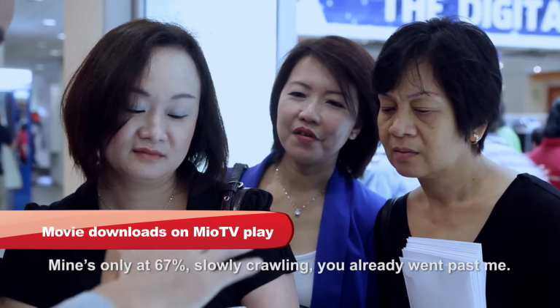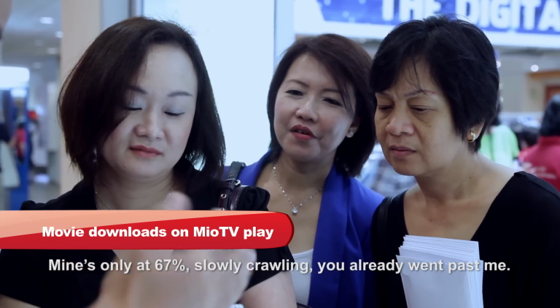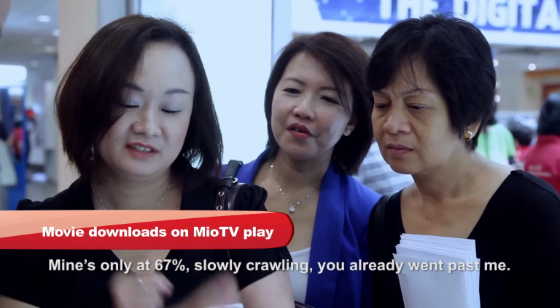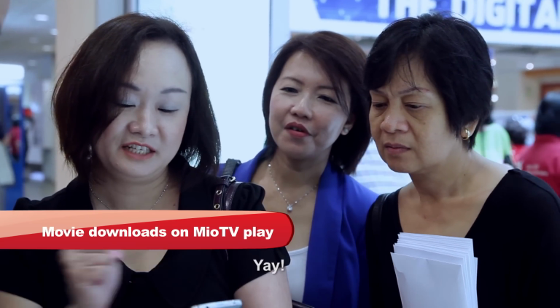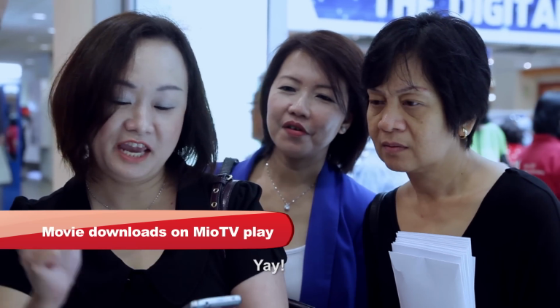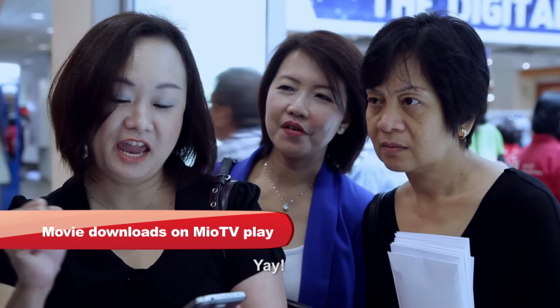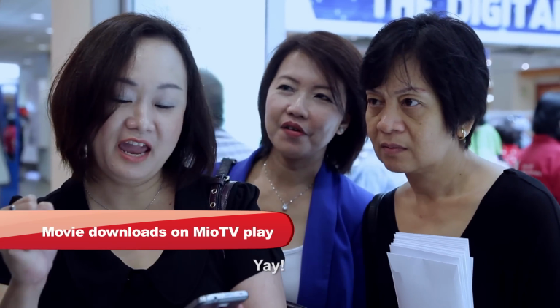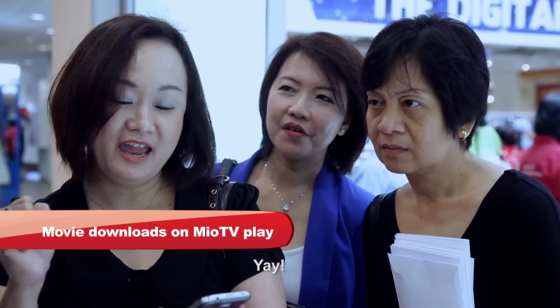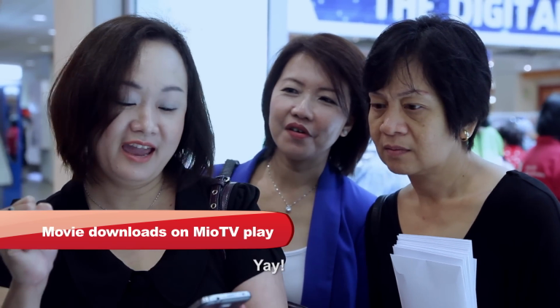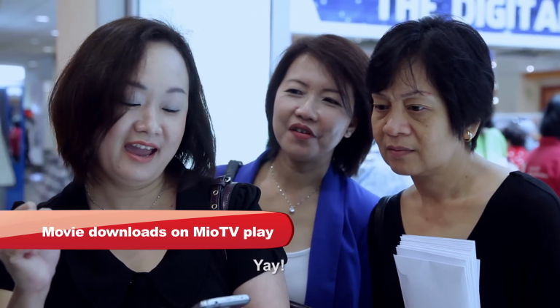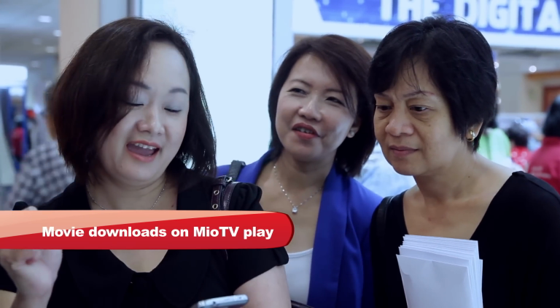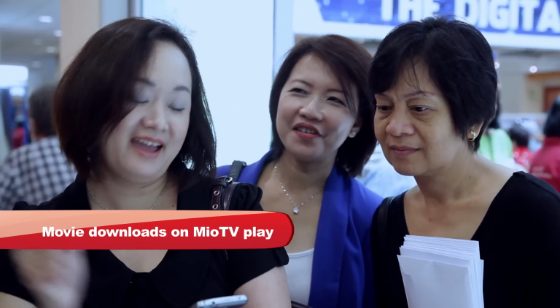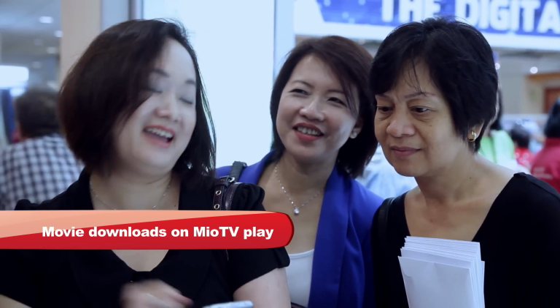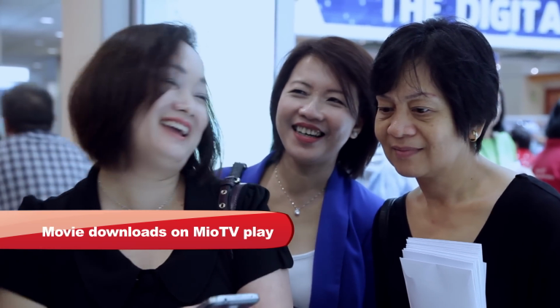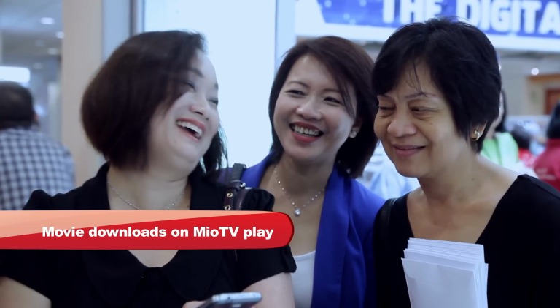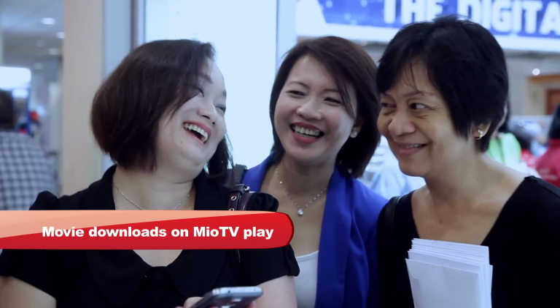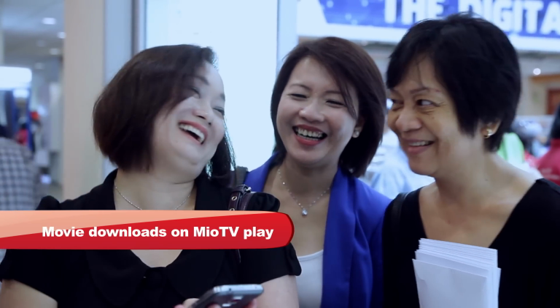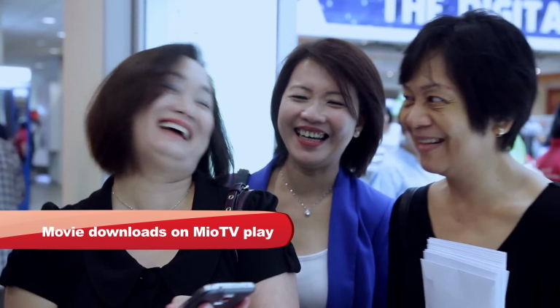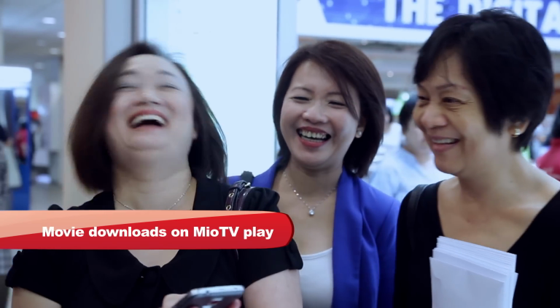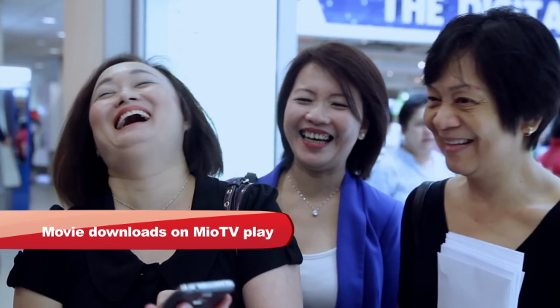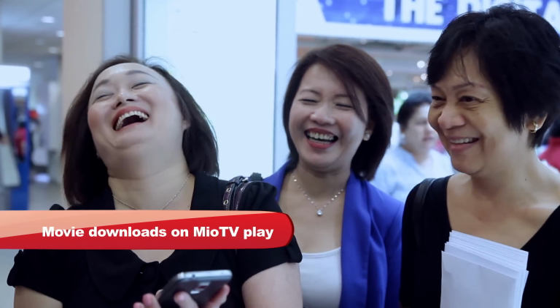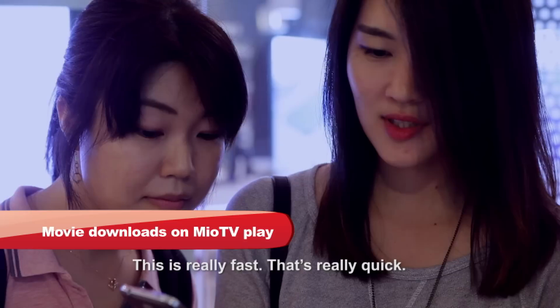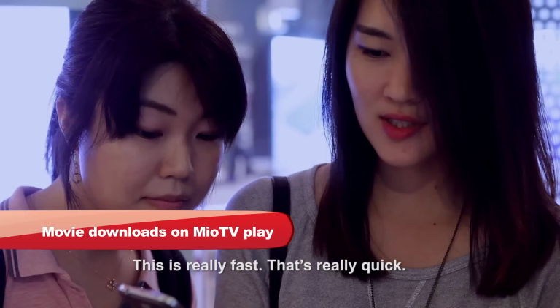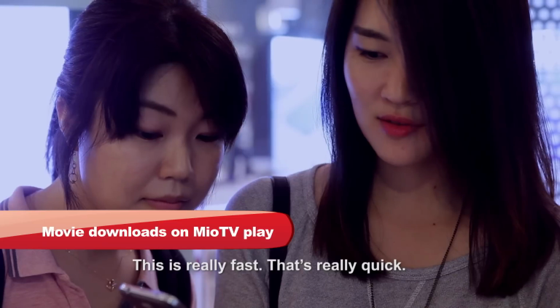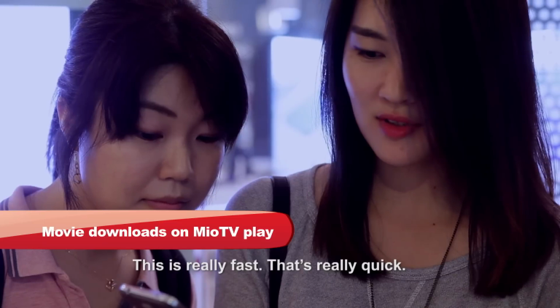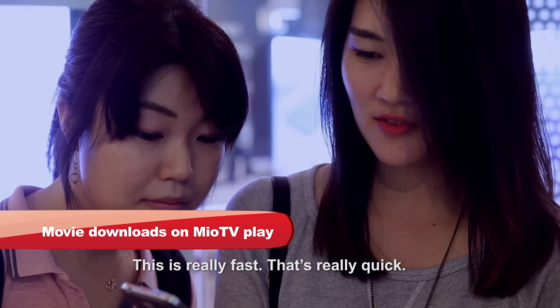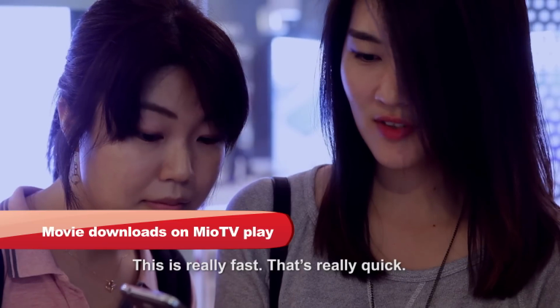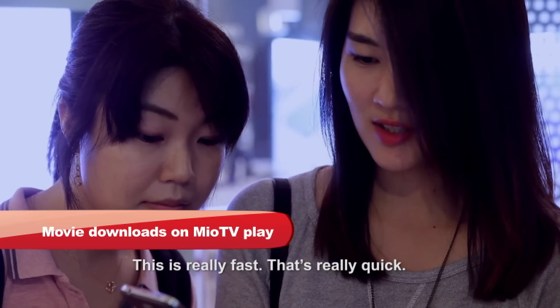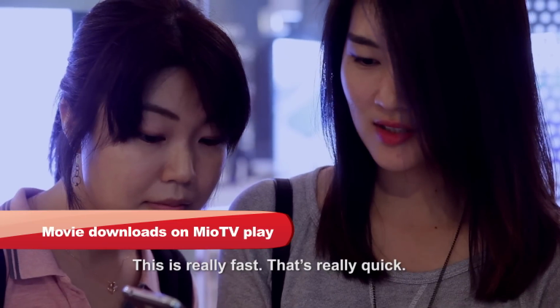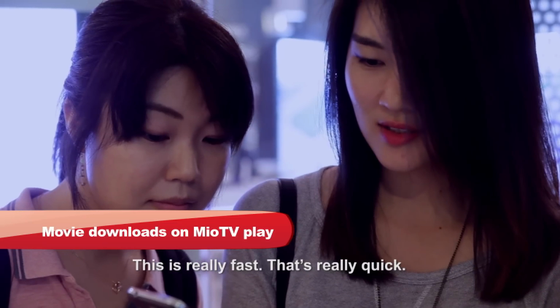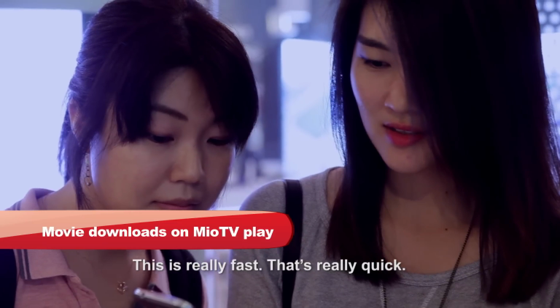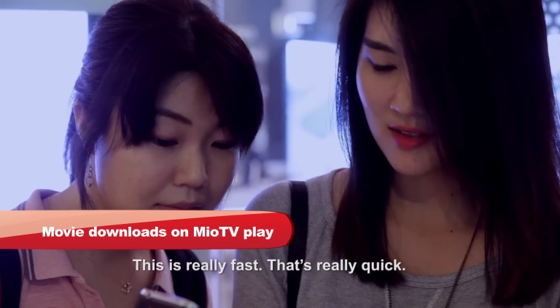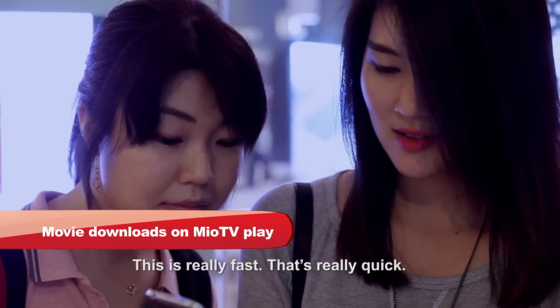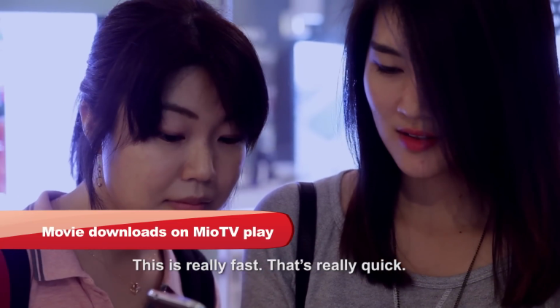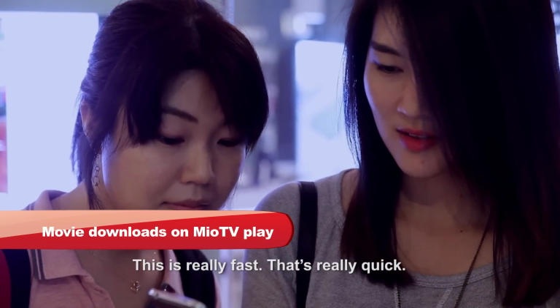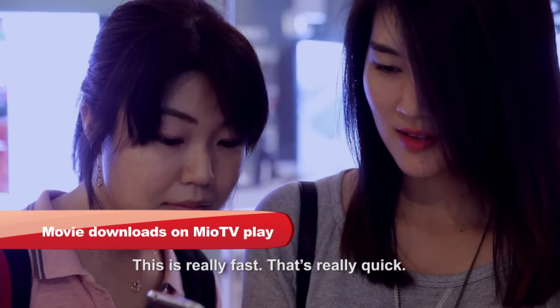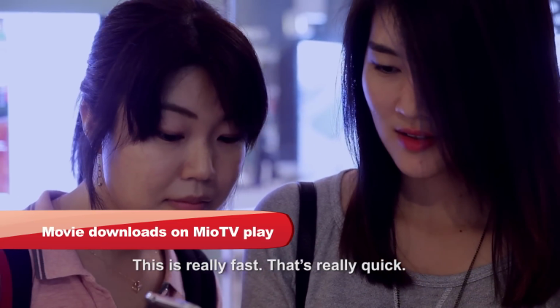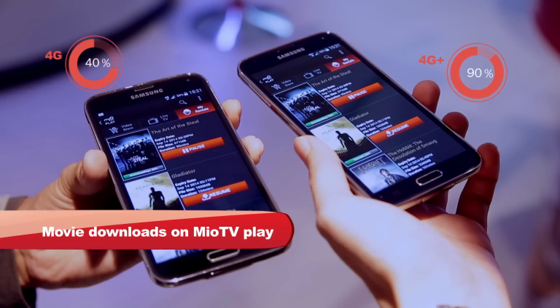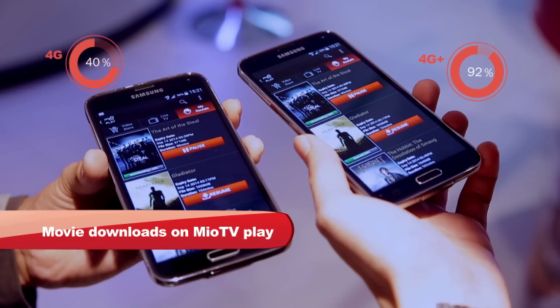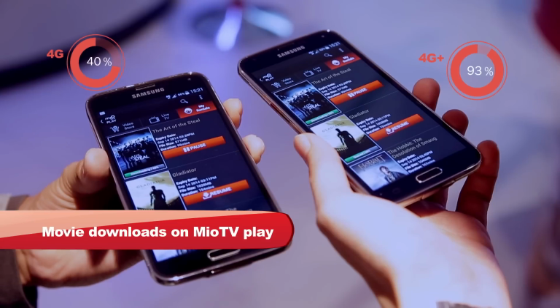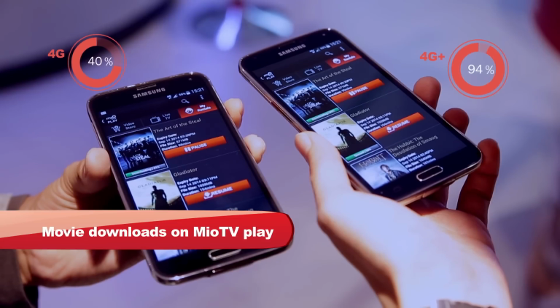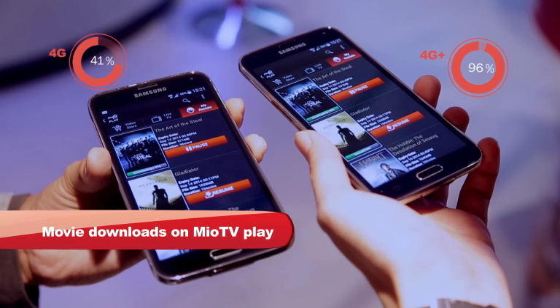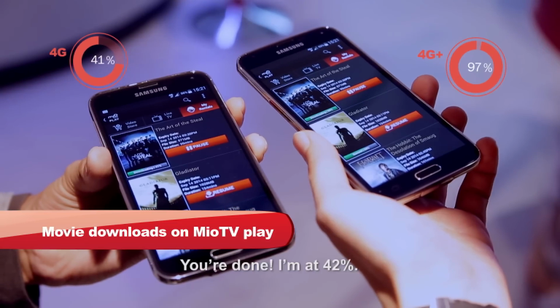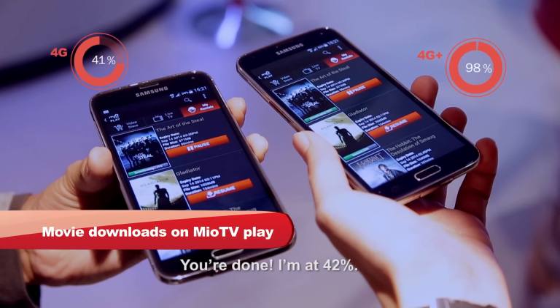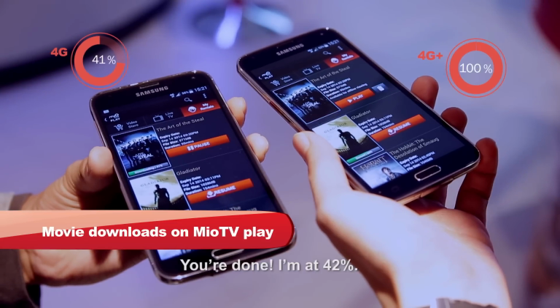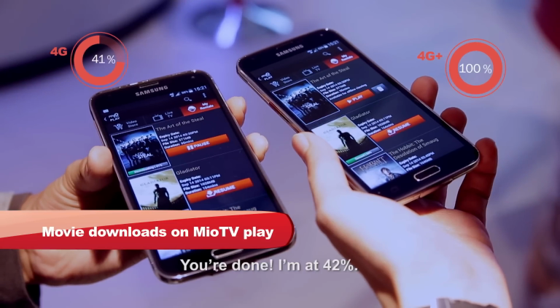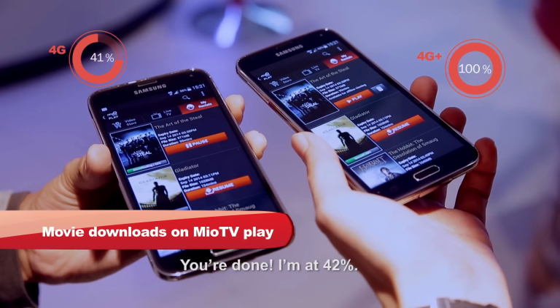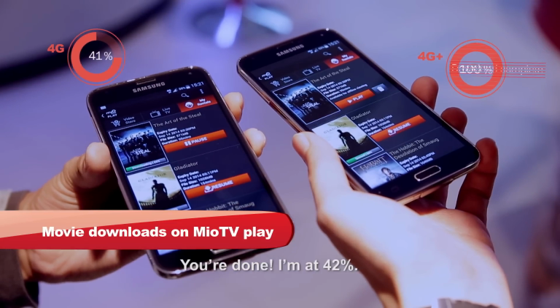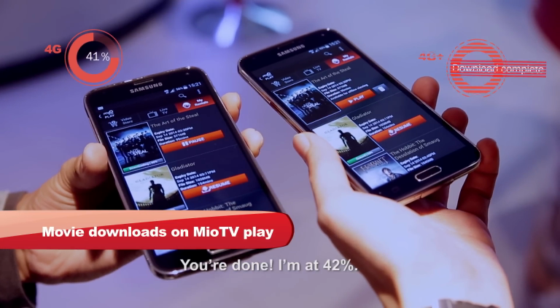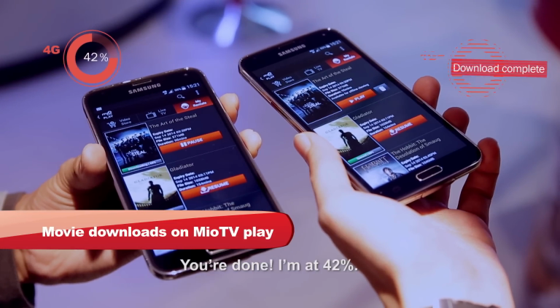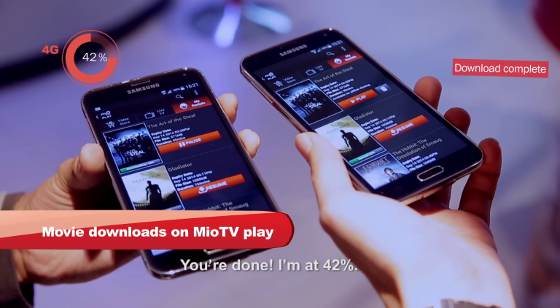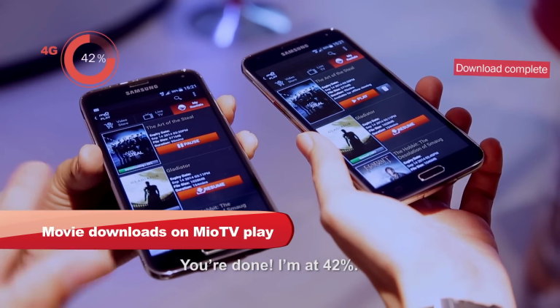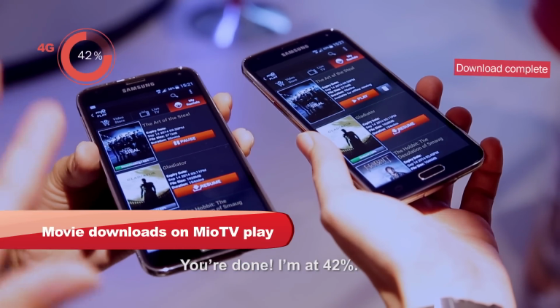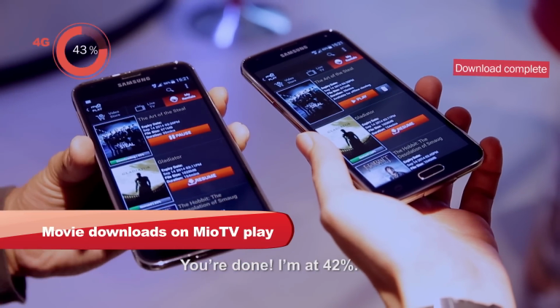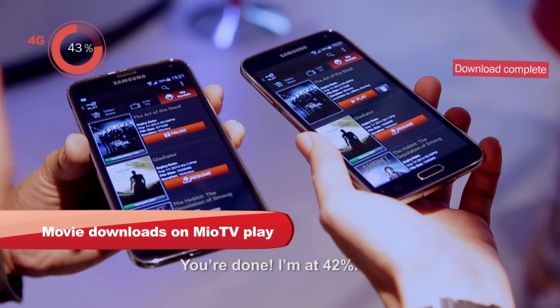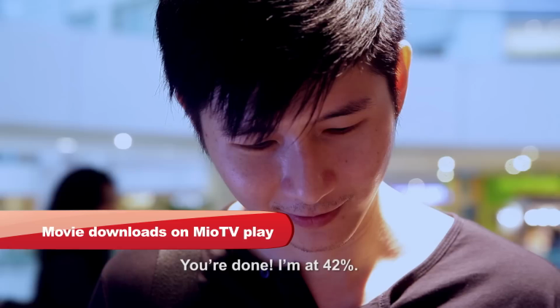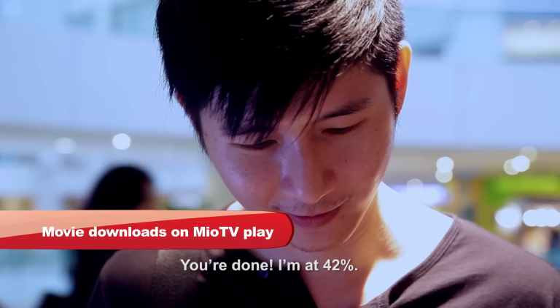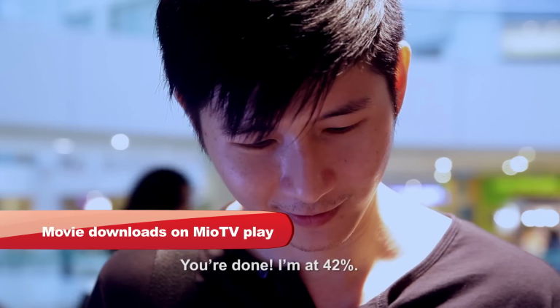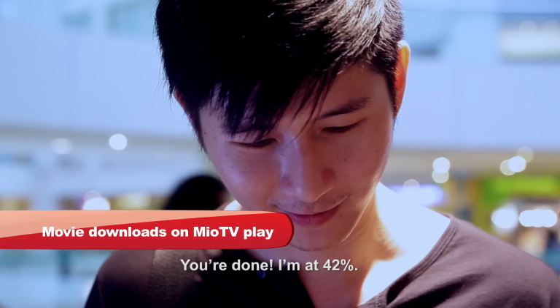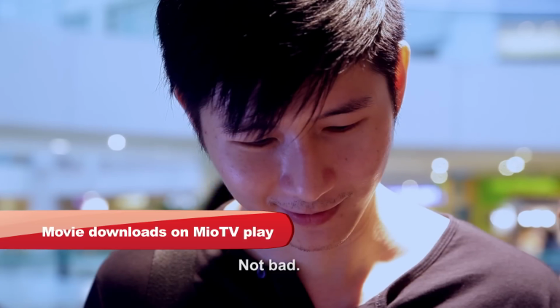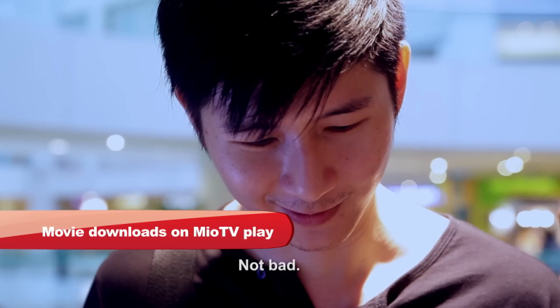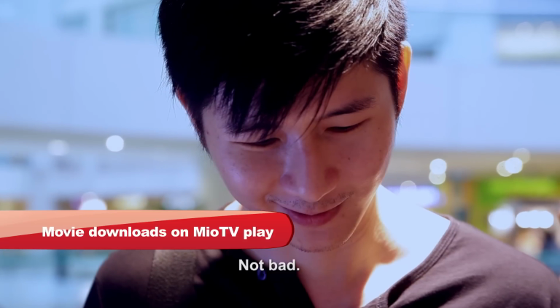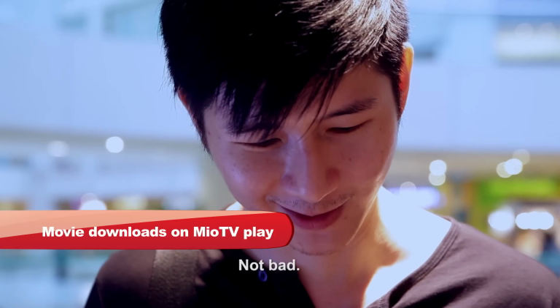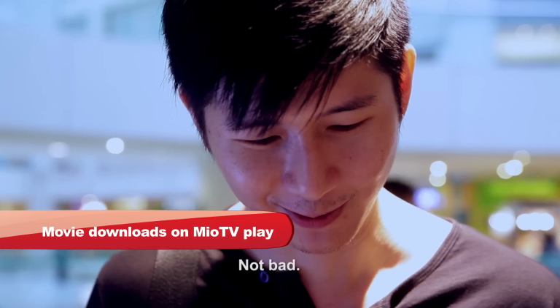You already went past me. This is really fast. That's really quick. You're done! I'm at 42%.